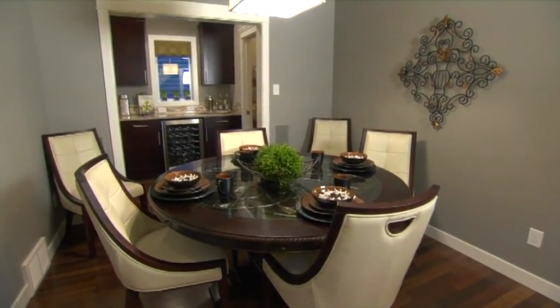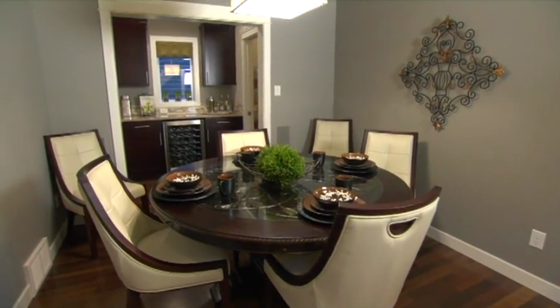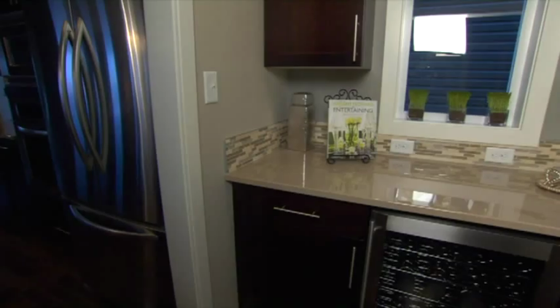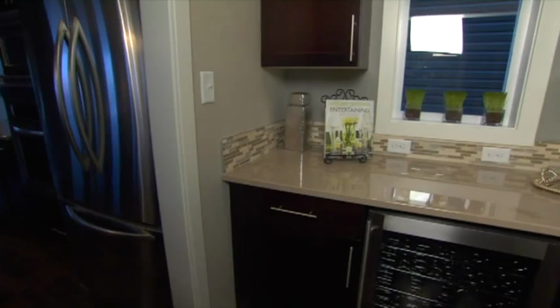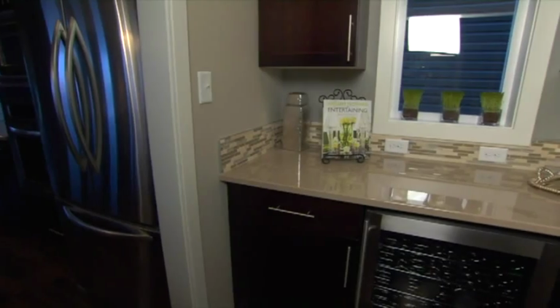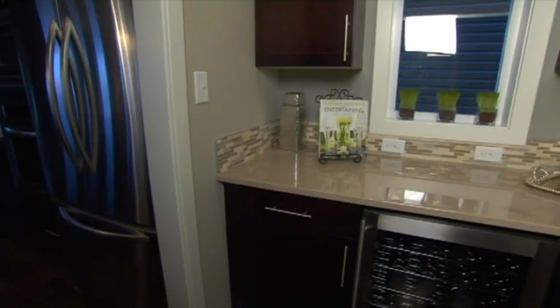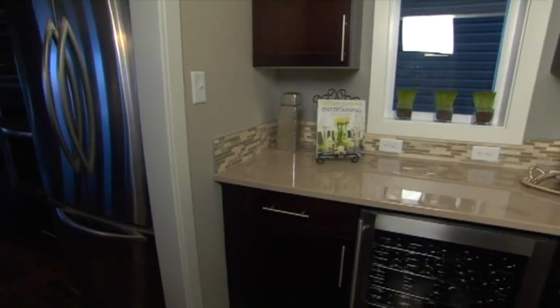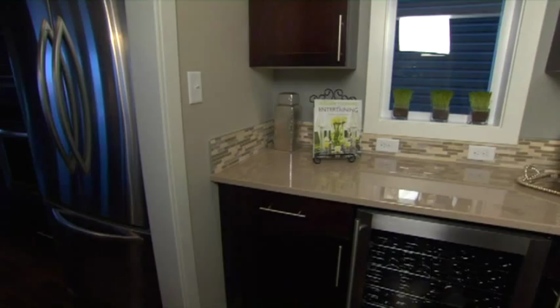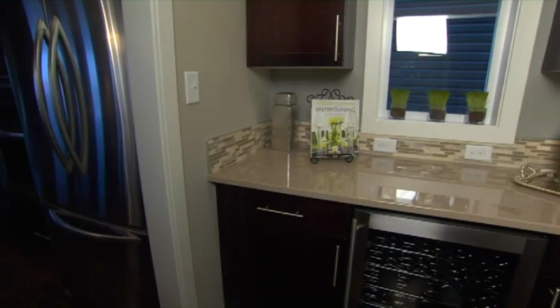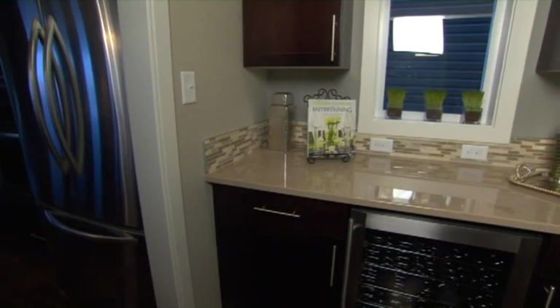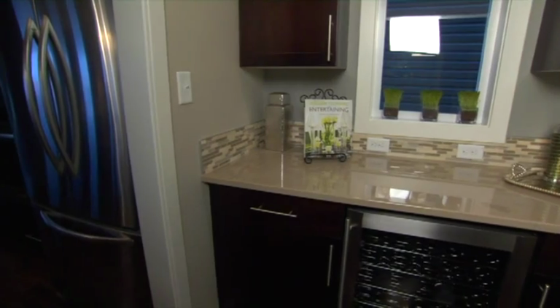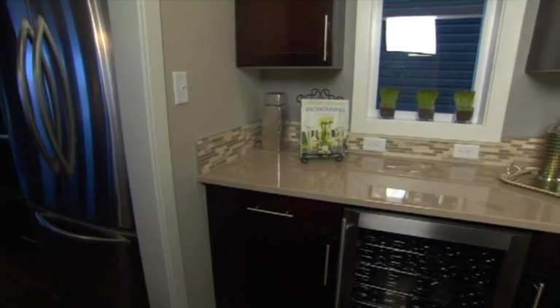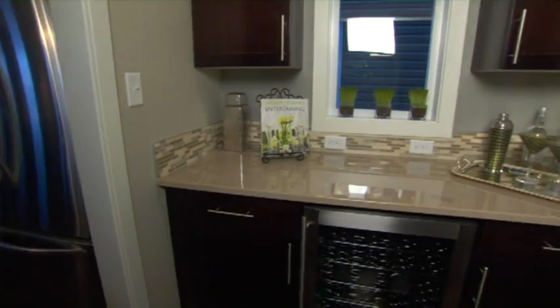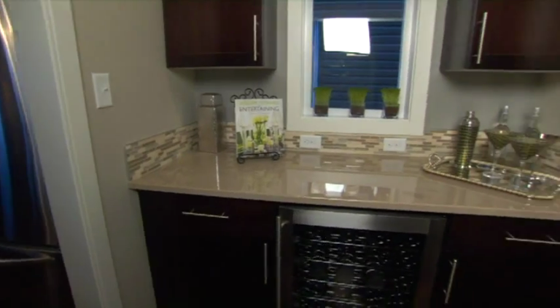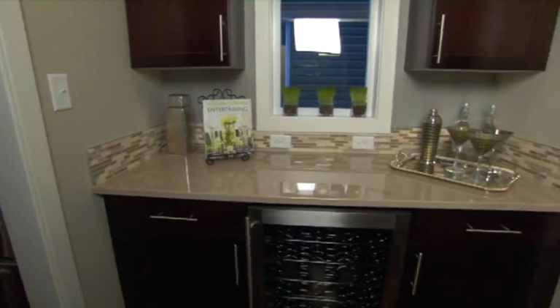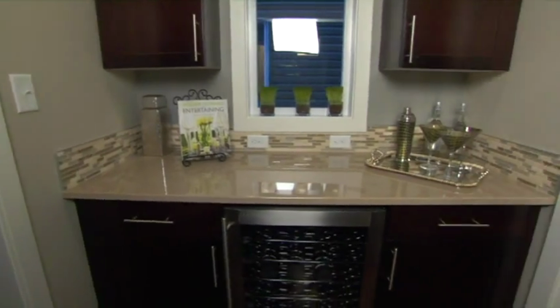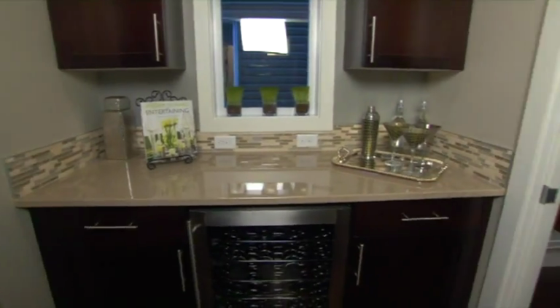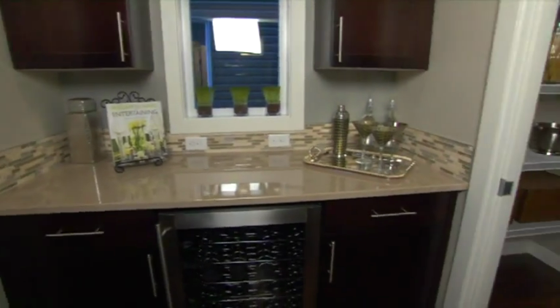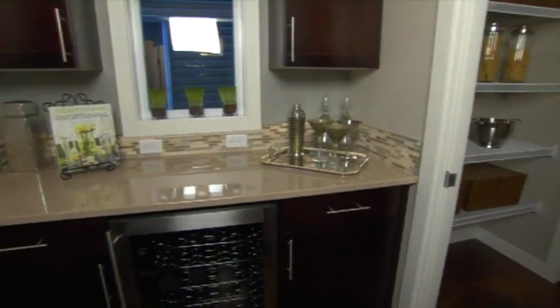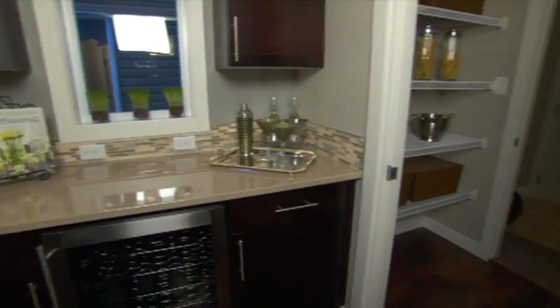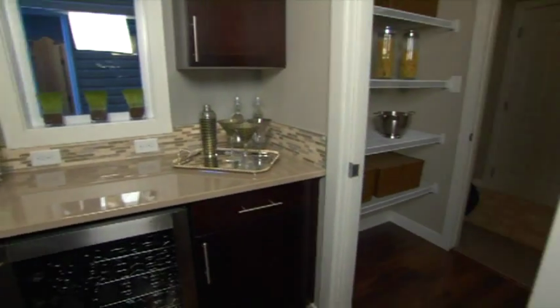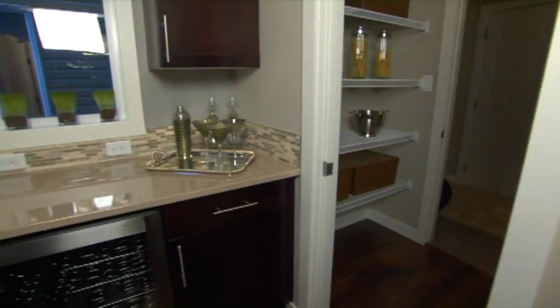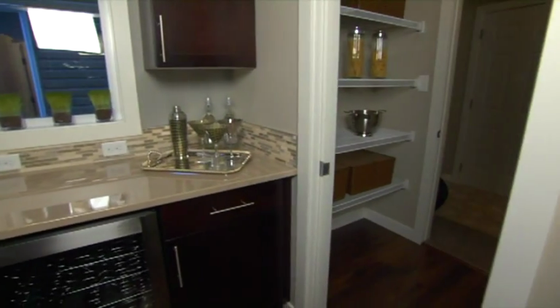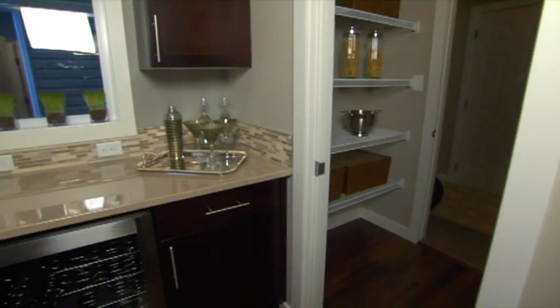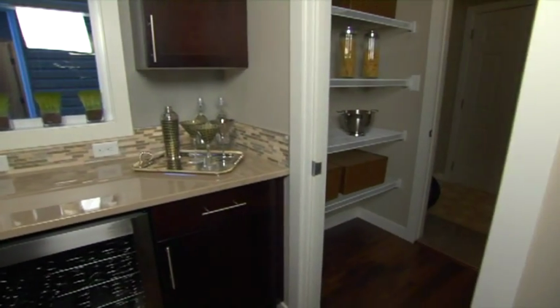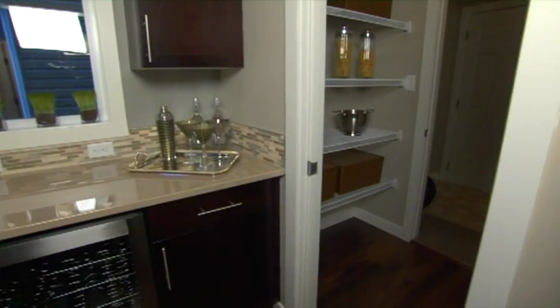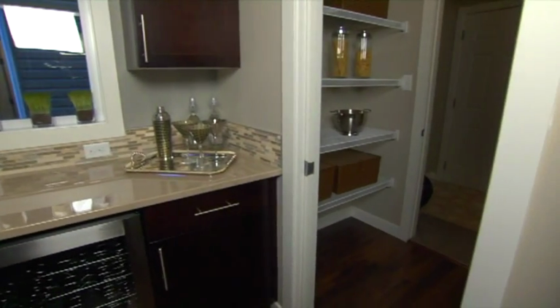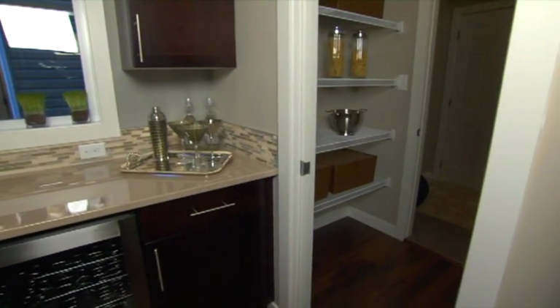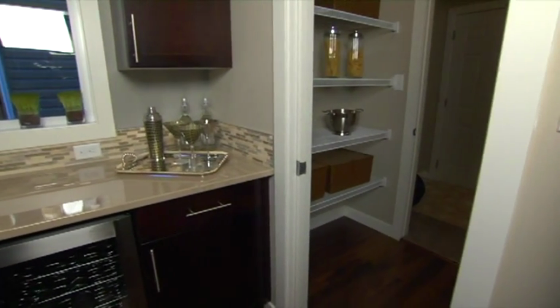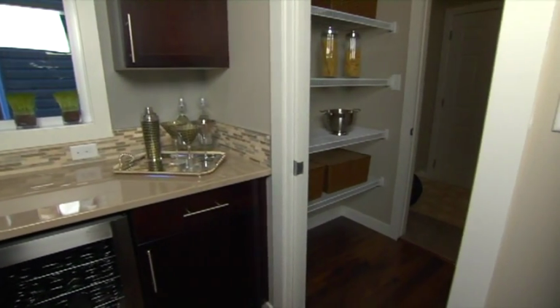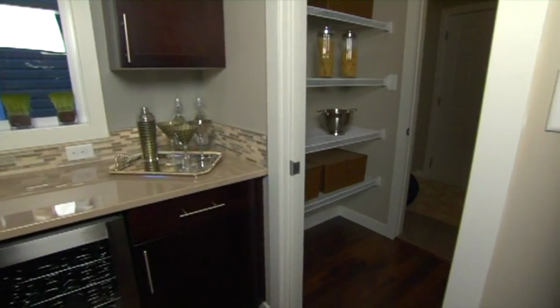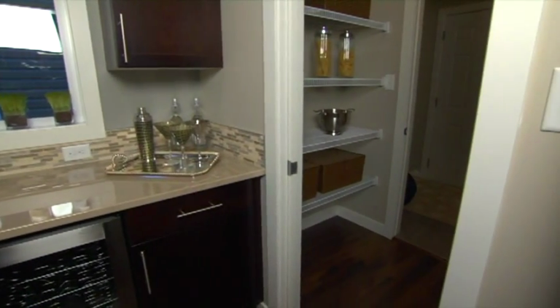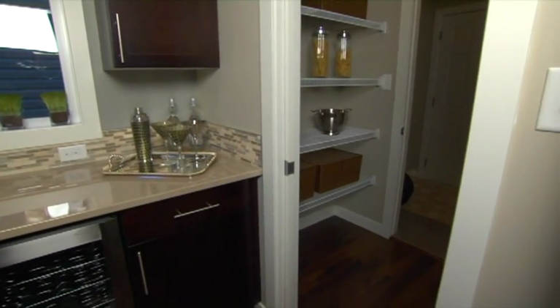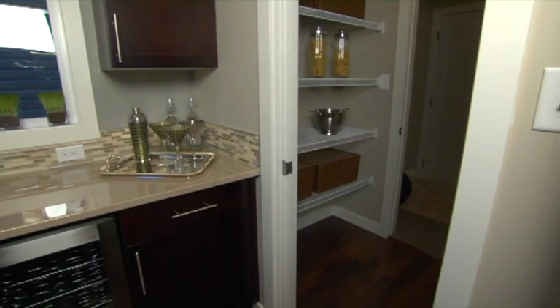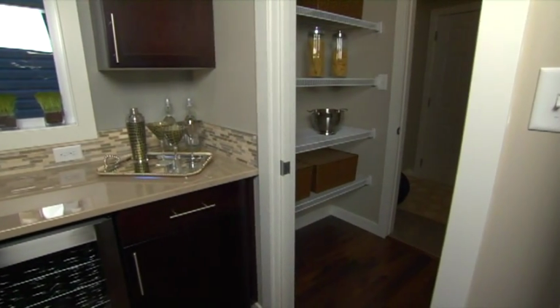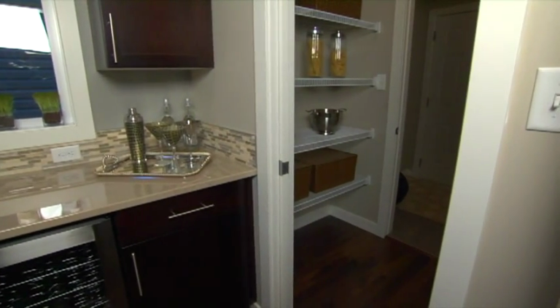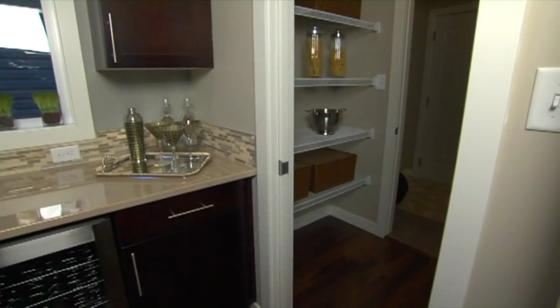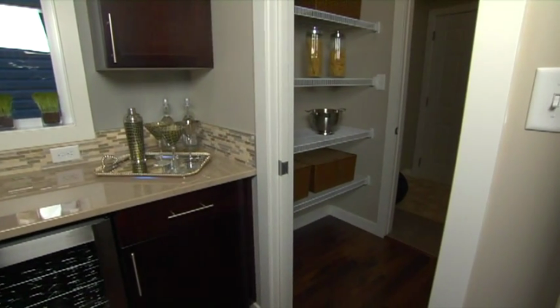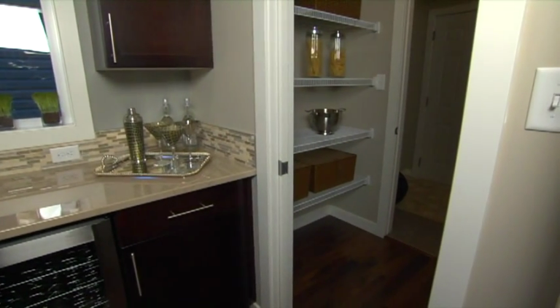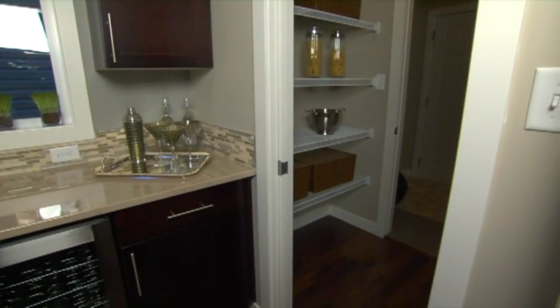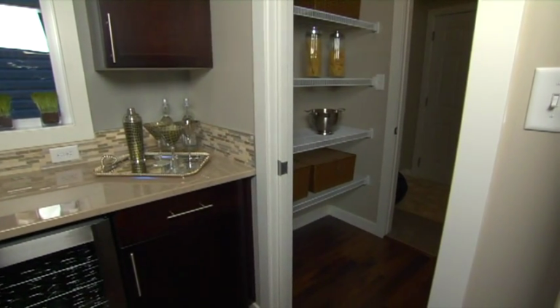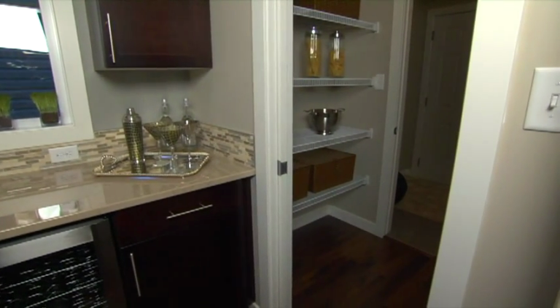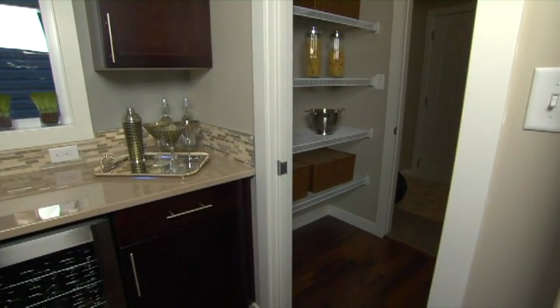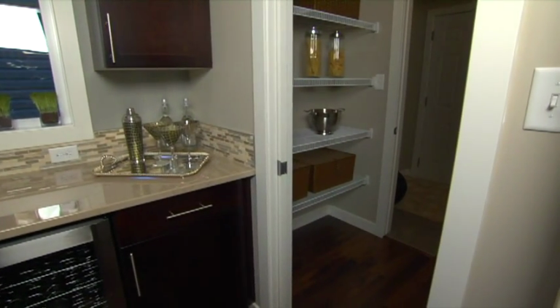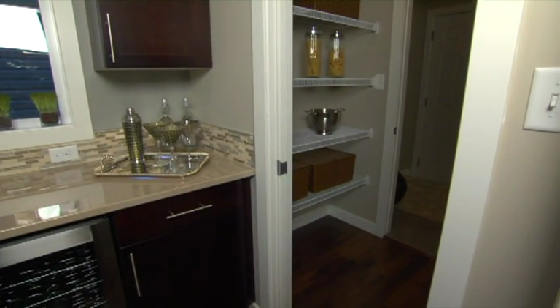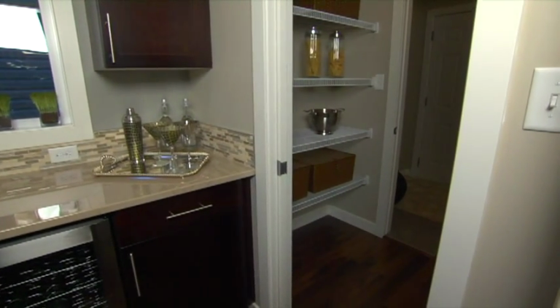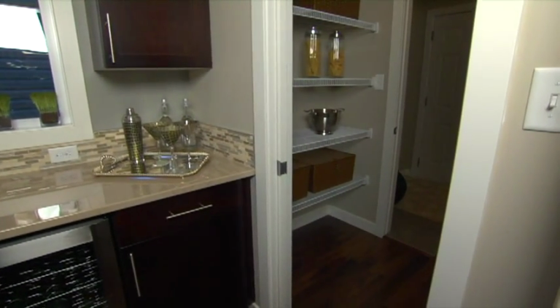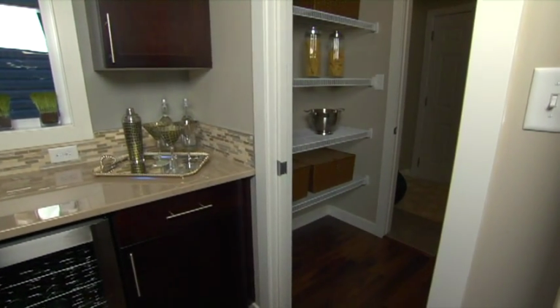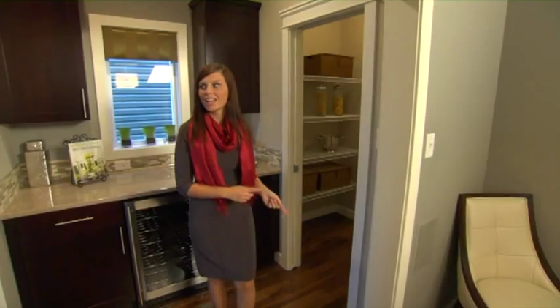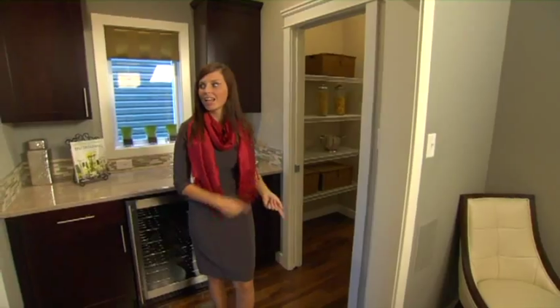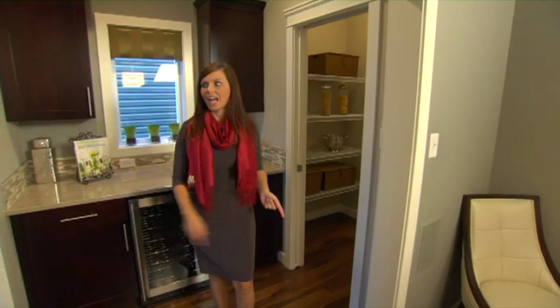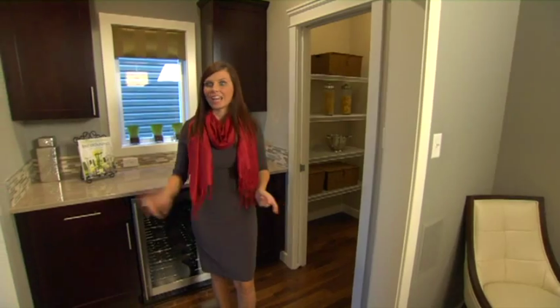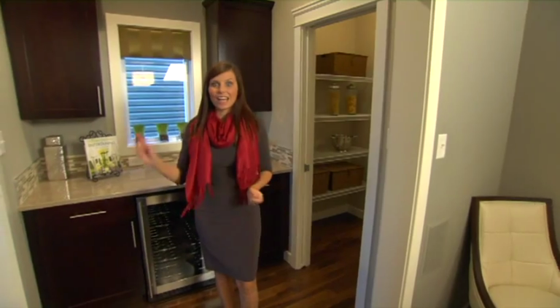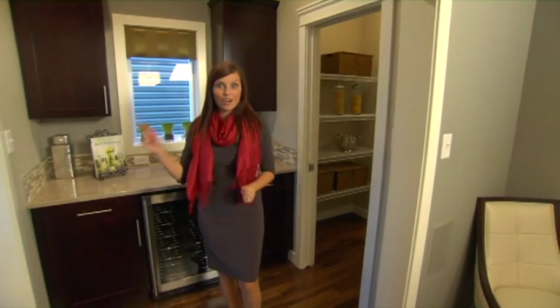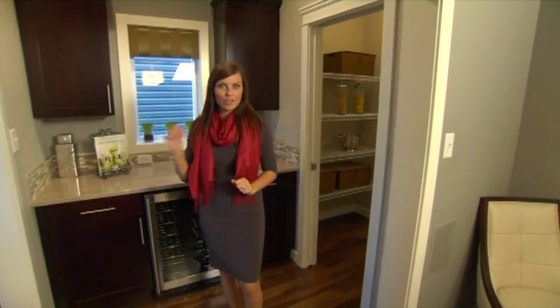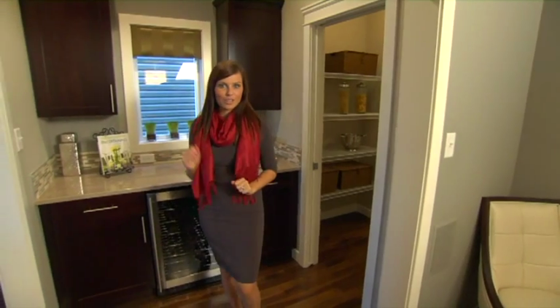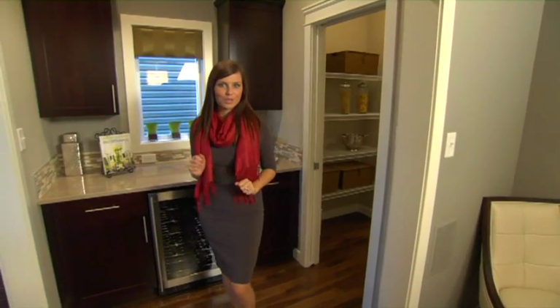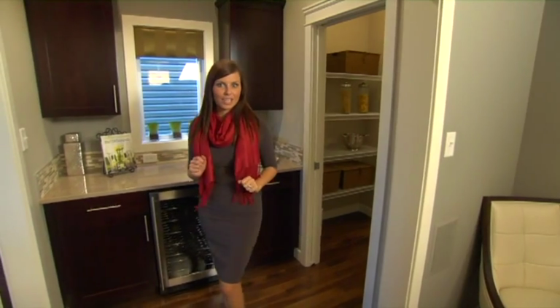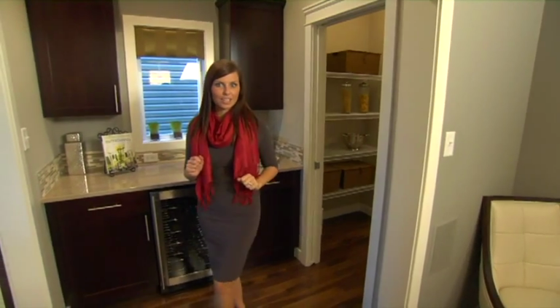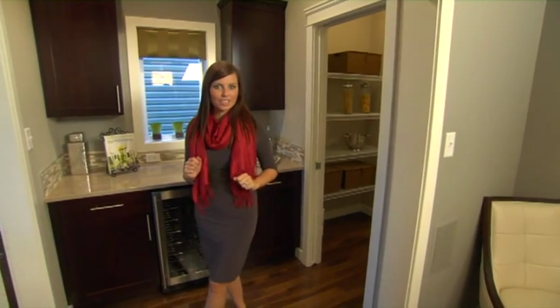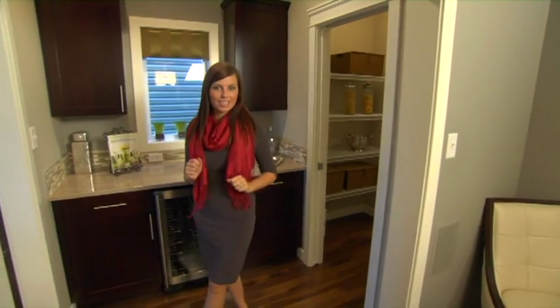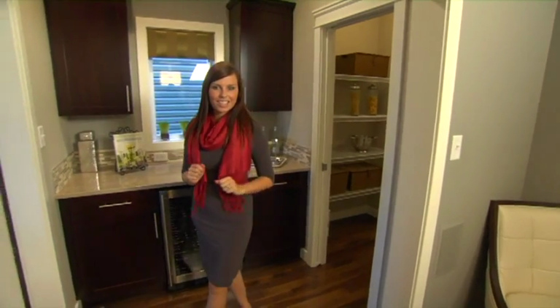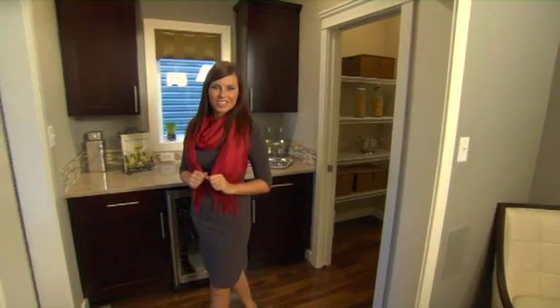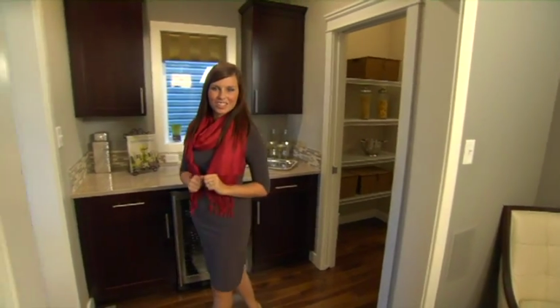You've got the walk-through pantry with access to the mudroom and the garage, which is very convenient. Now let's go take a look at the kitchen.